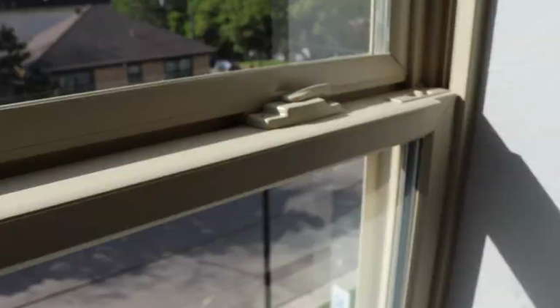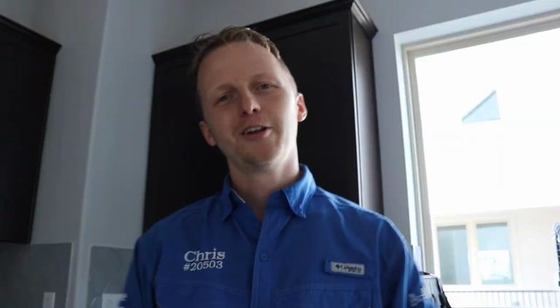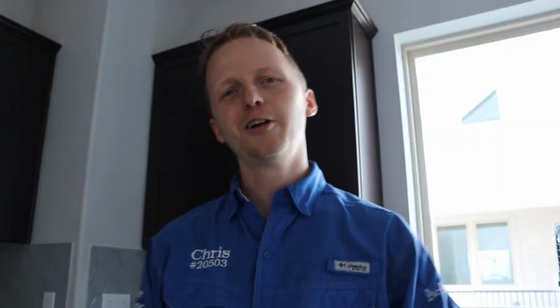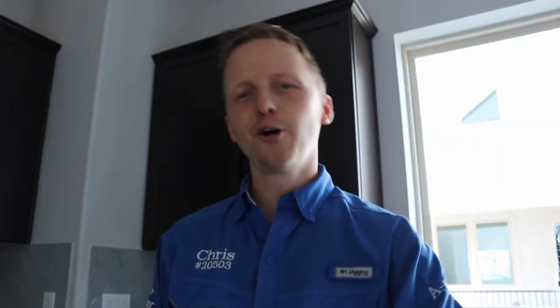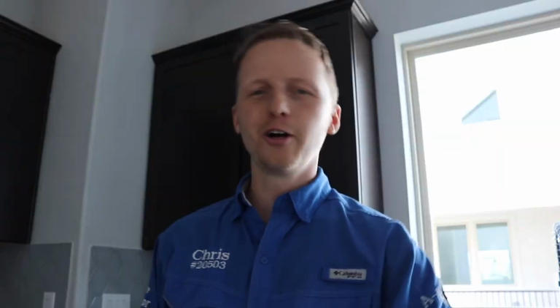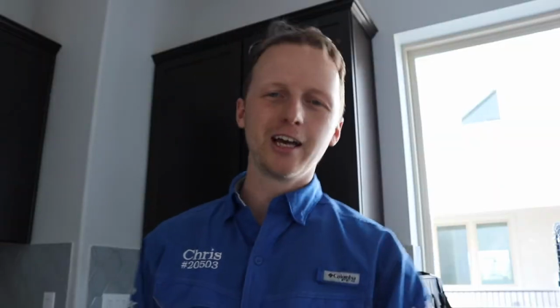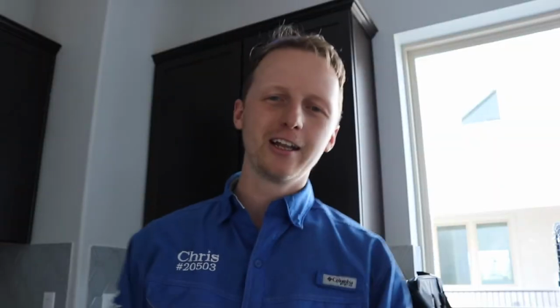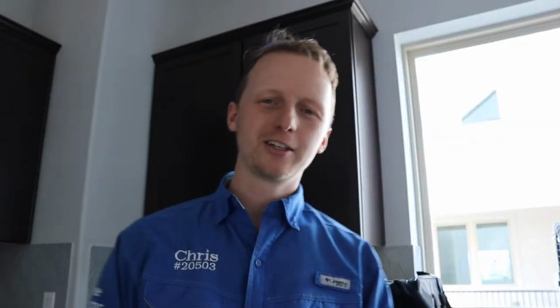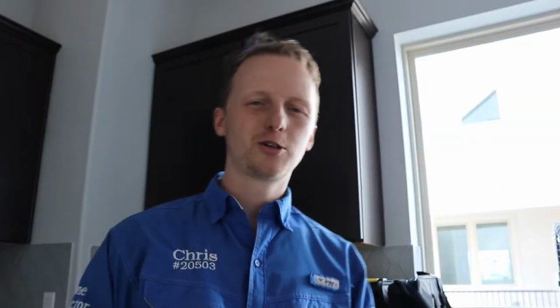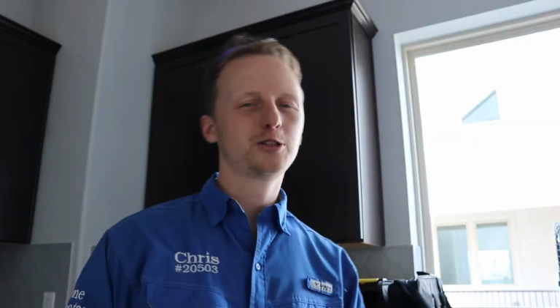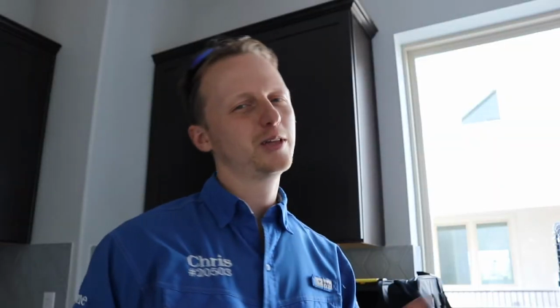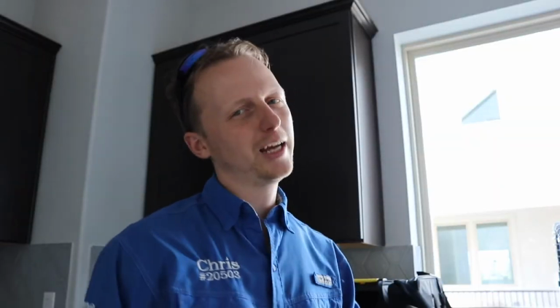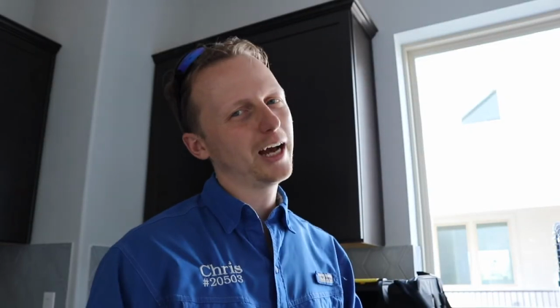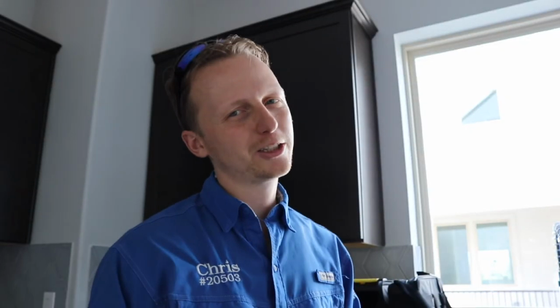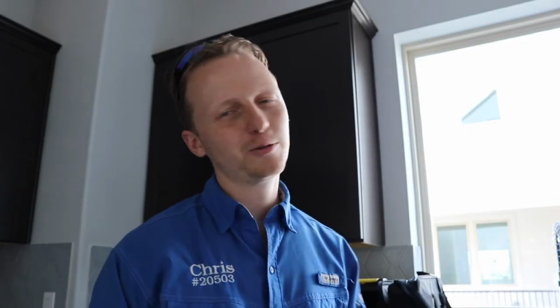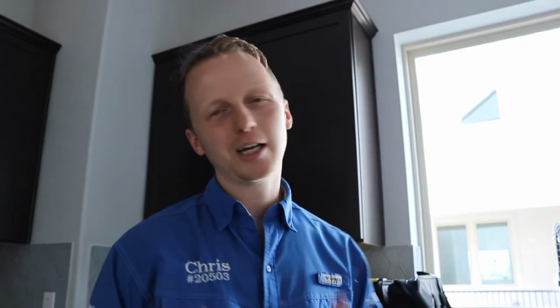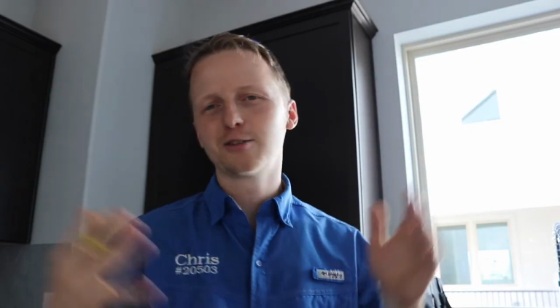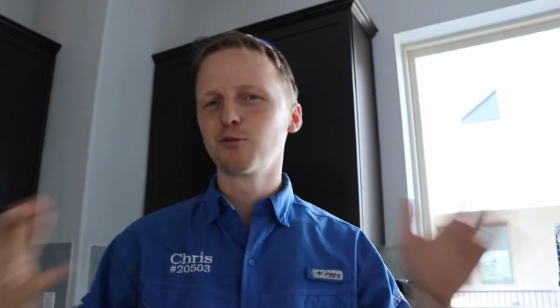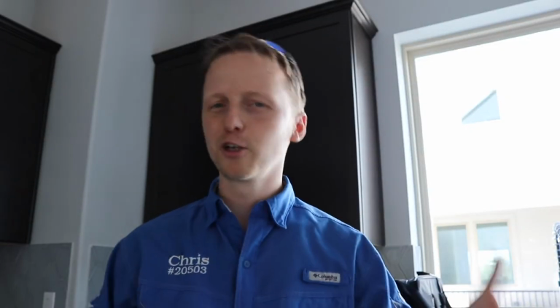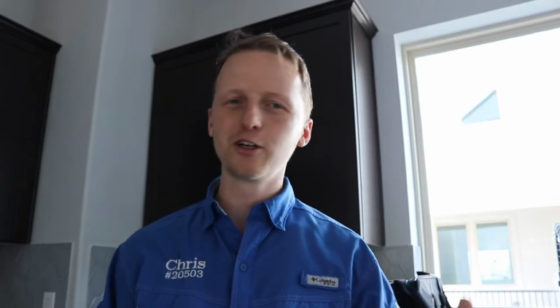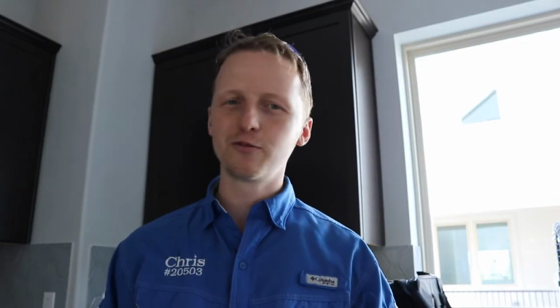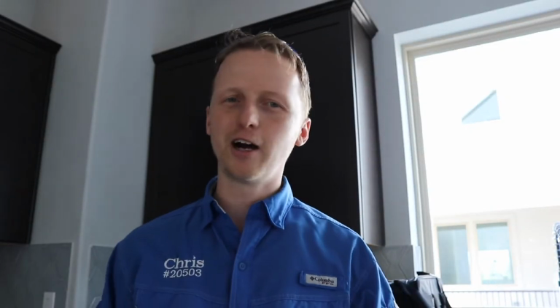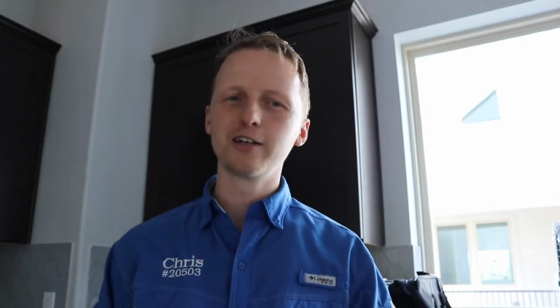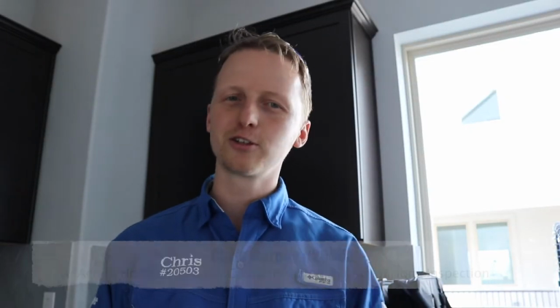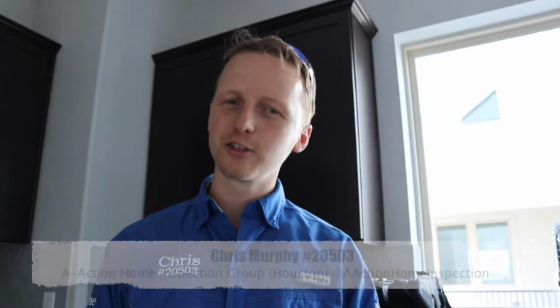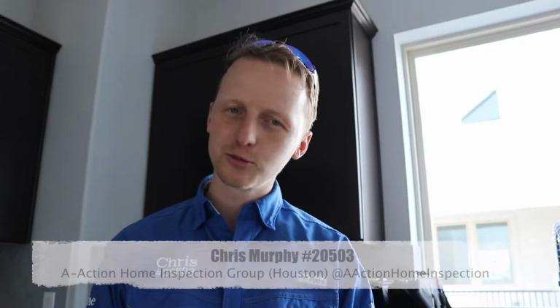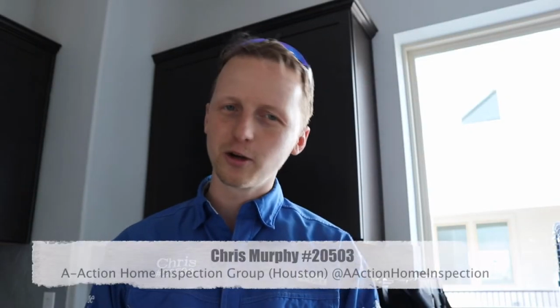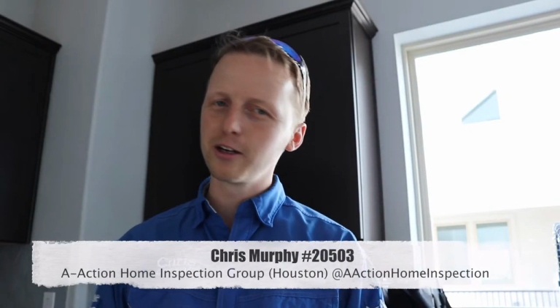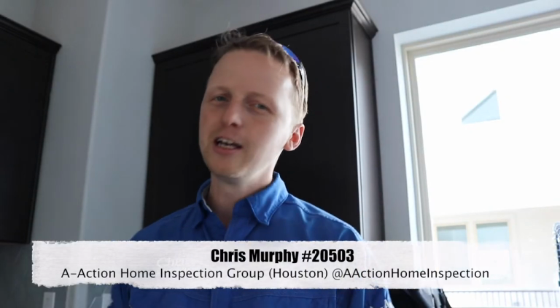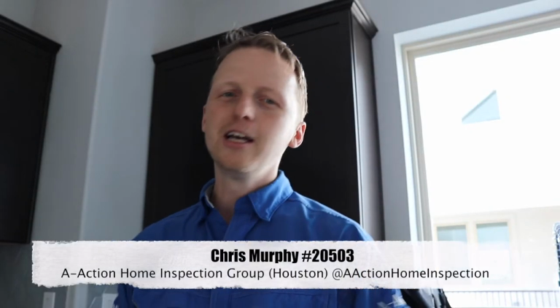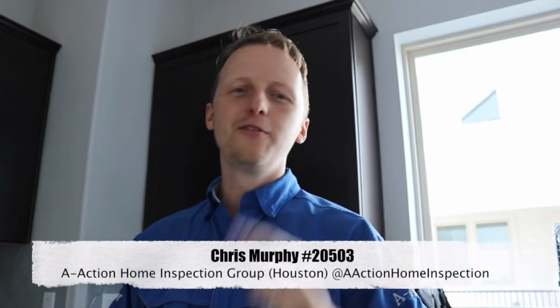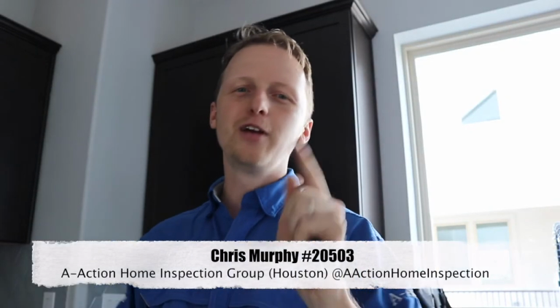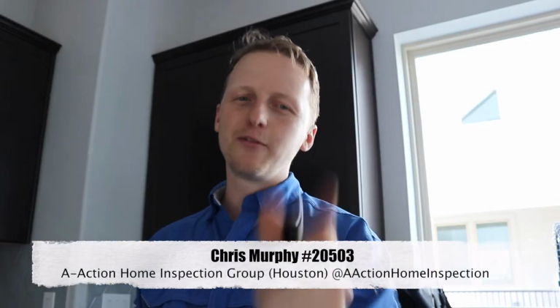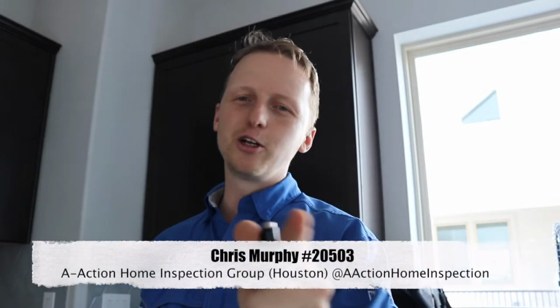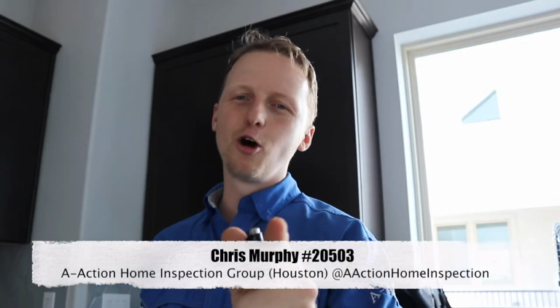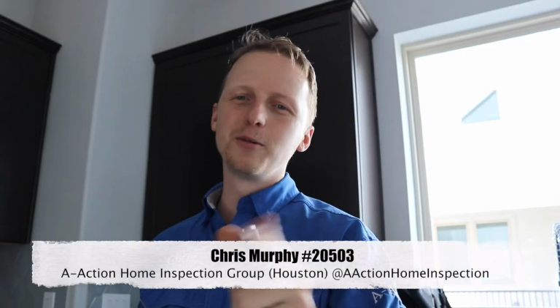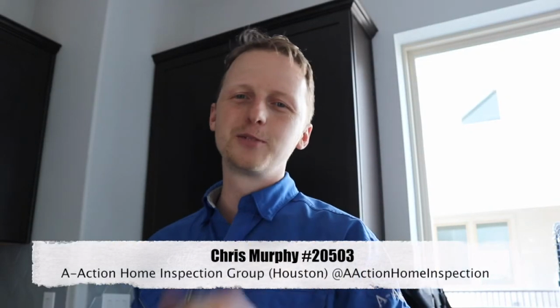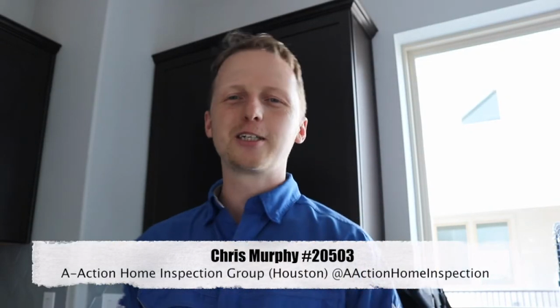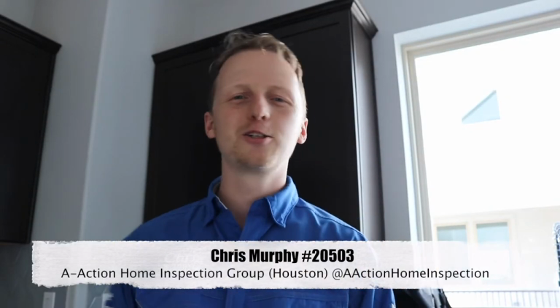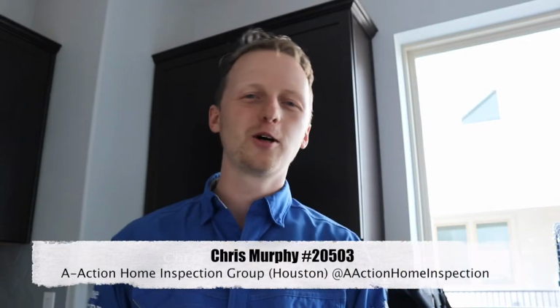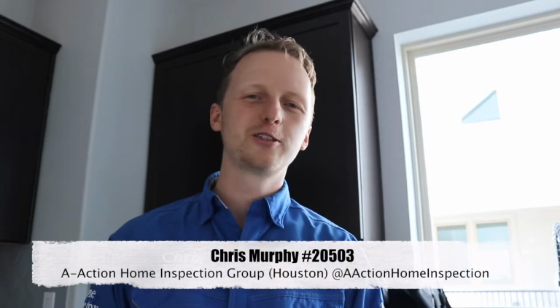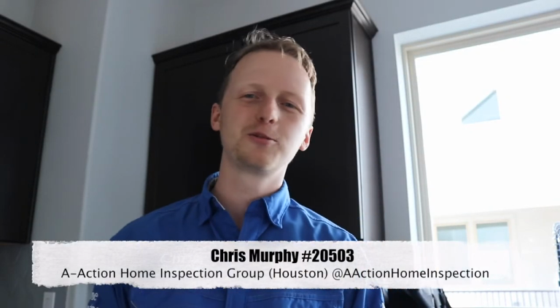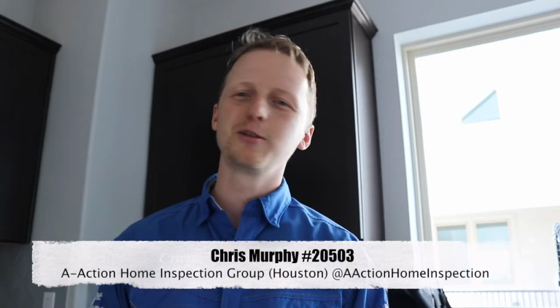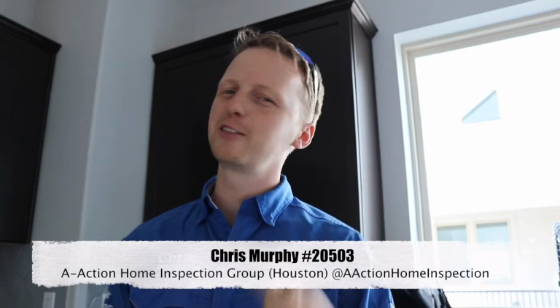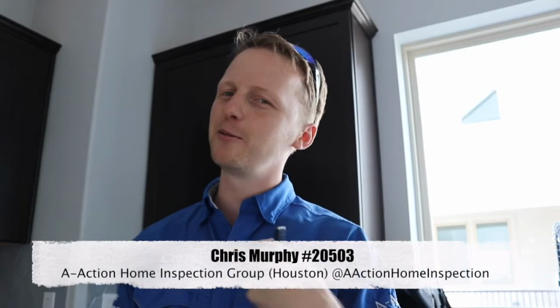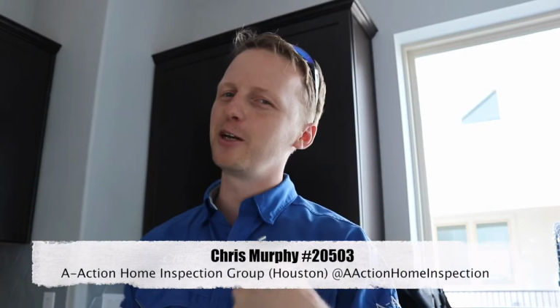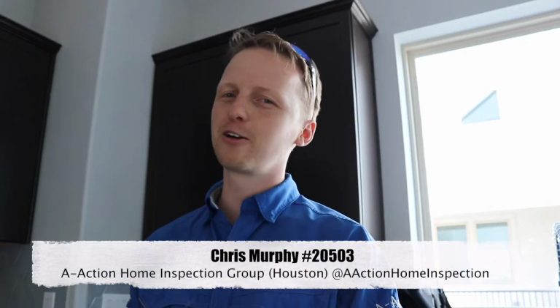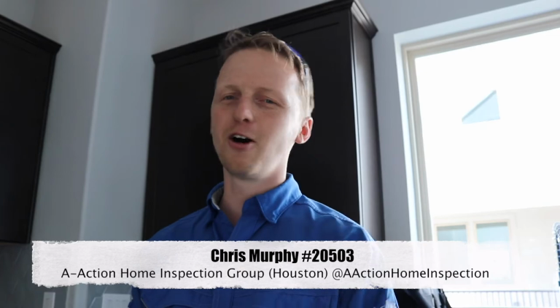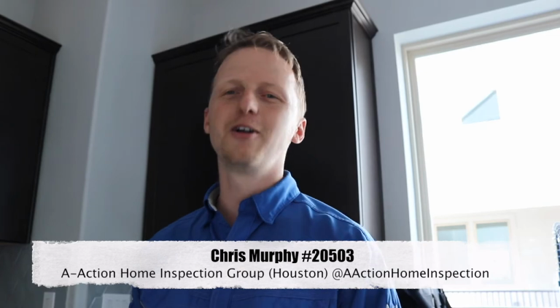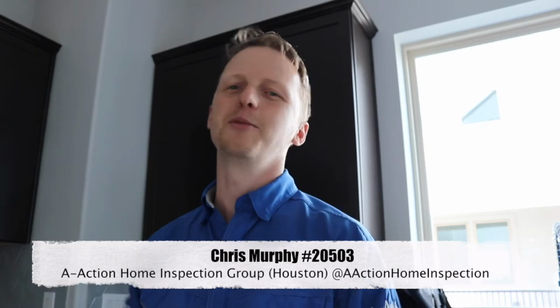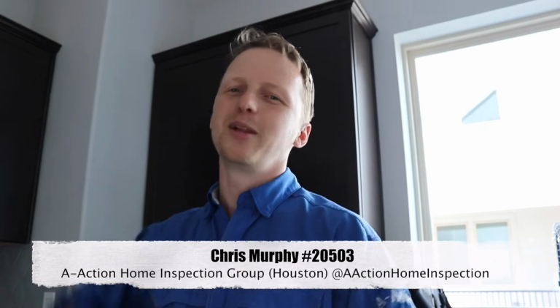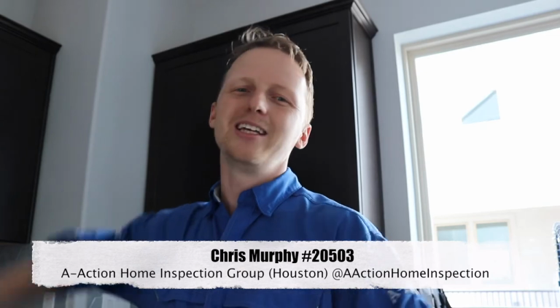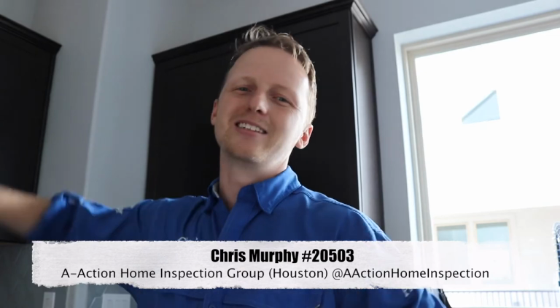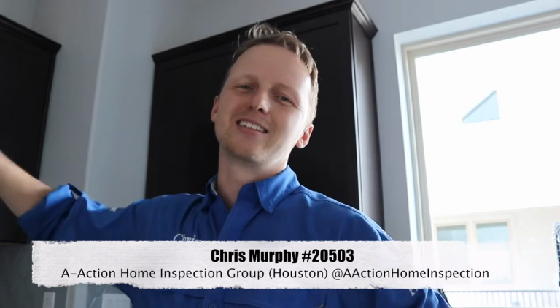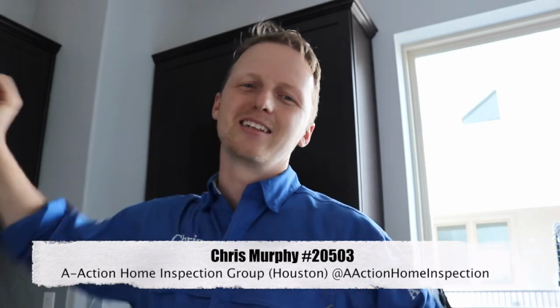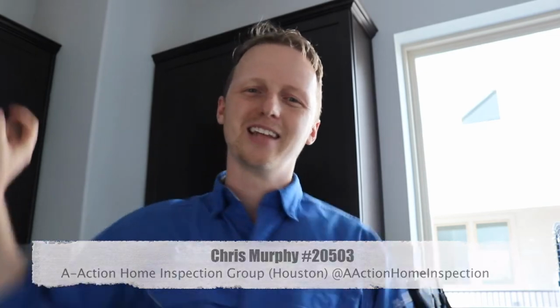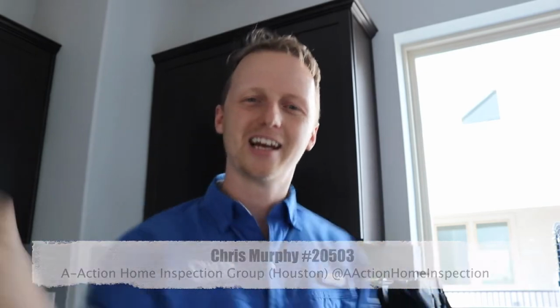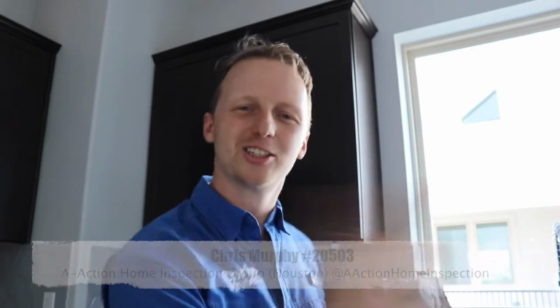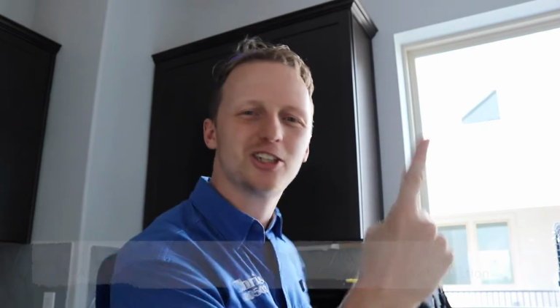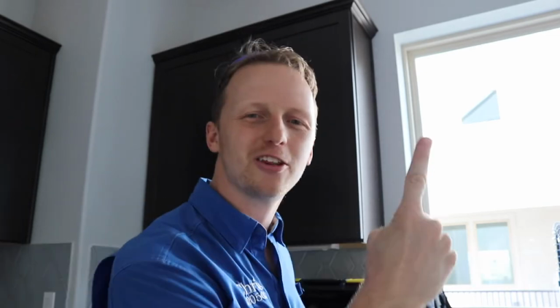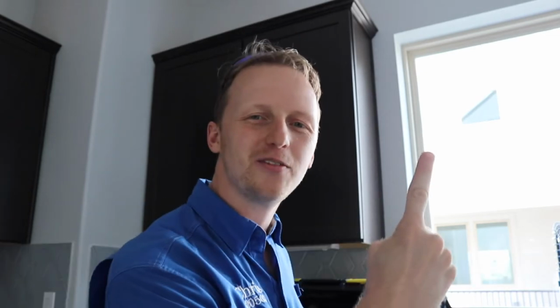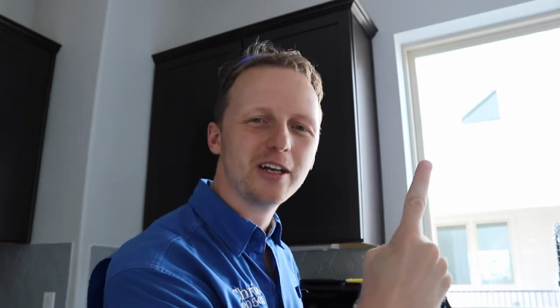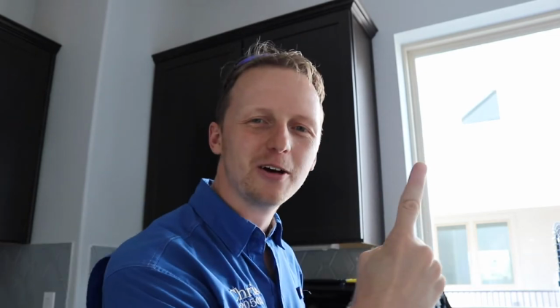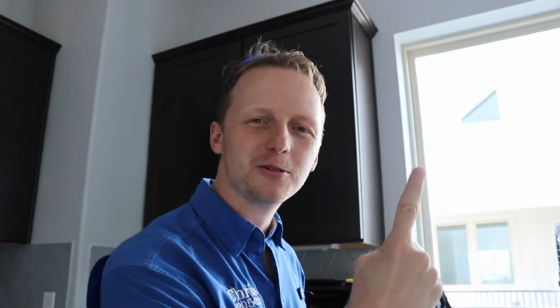So there you go — that's Chris with A-Action. We've got some really good finds on this one. If you have any home inspection questions, please give me a call, and please like and share the videos.